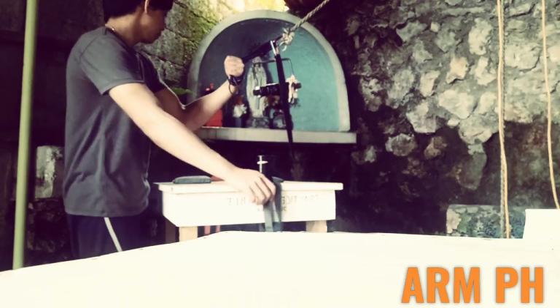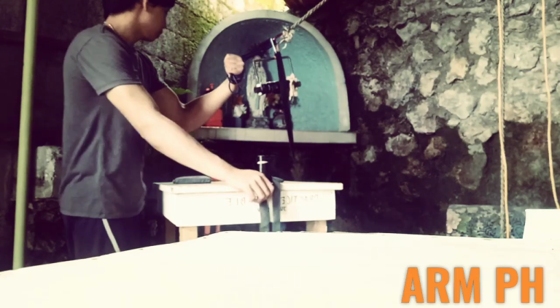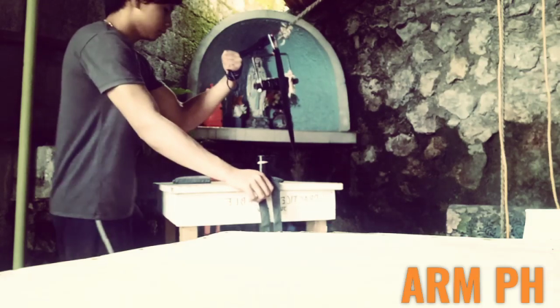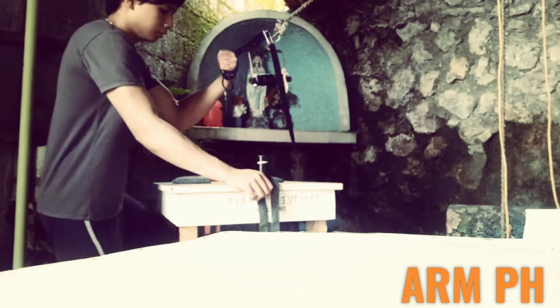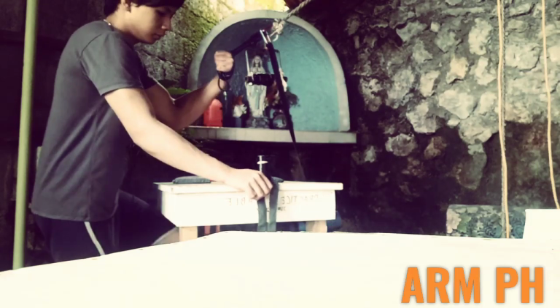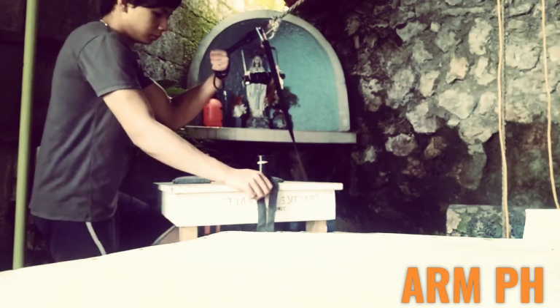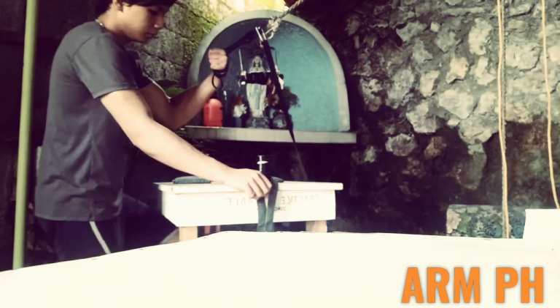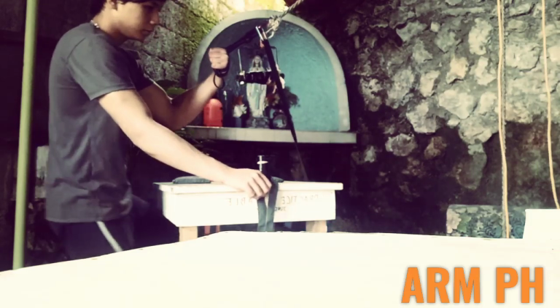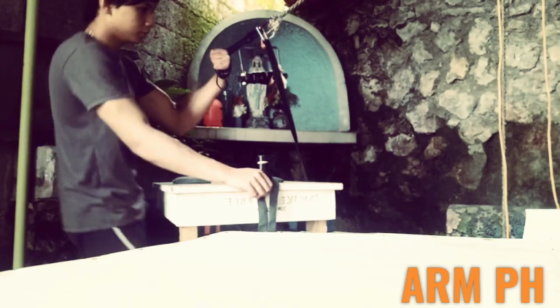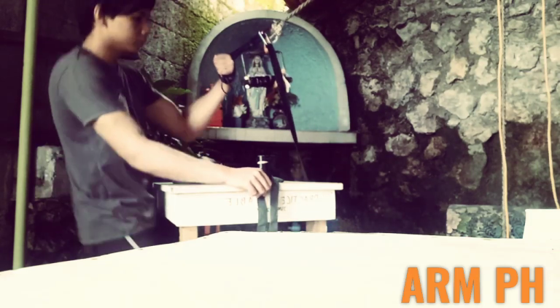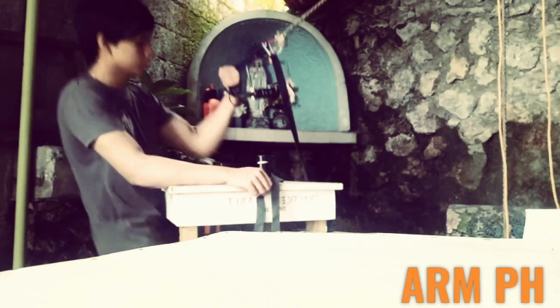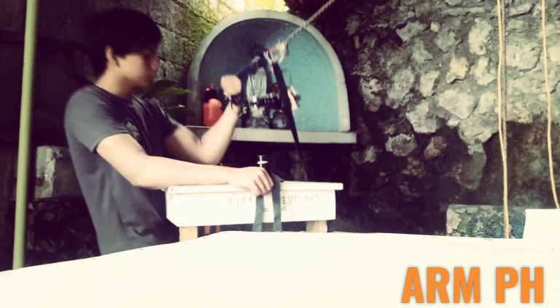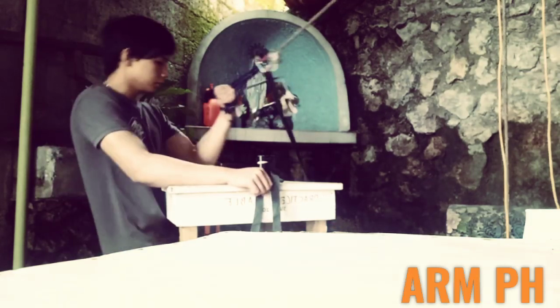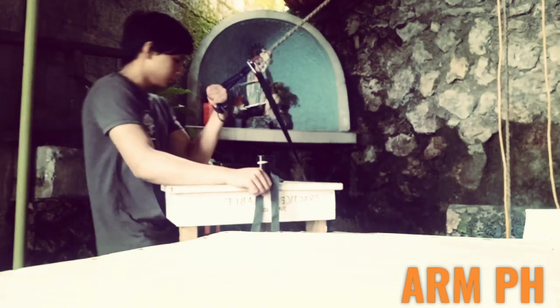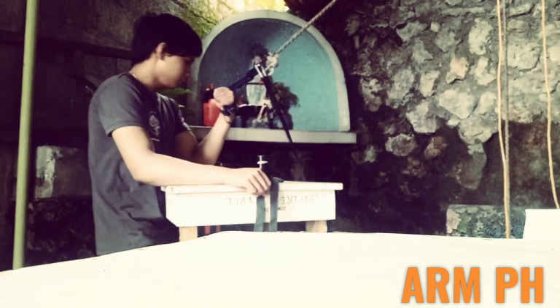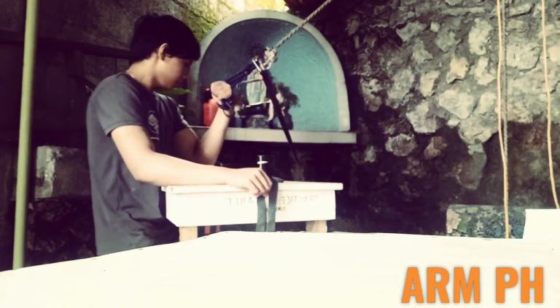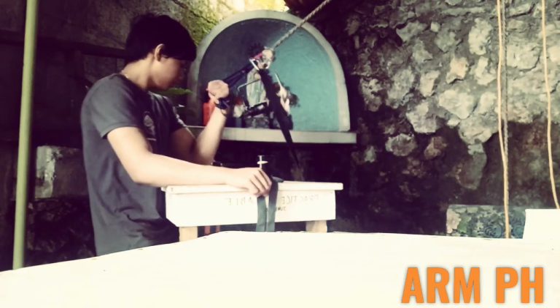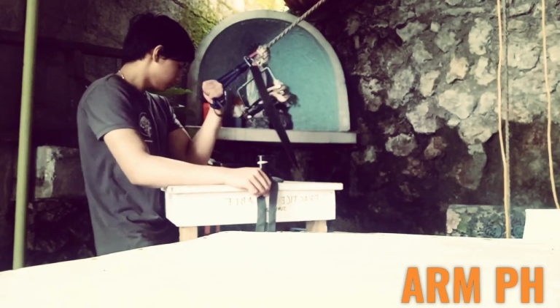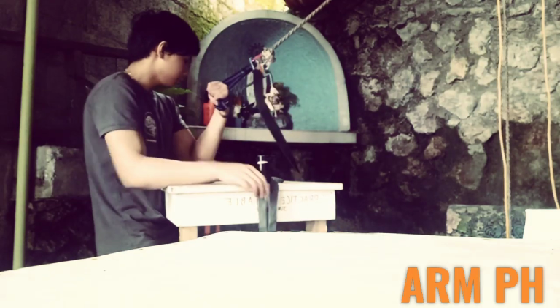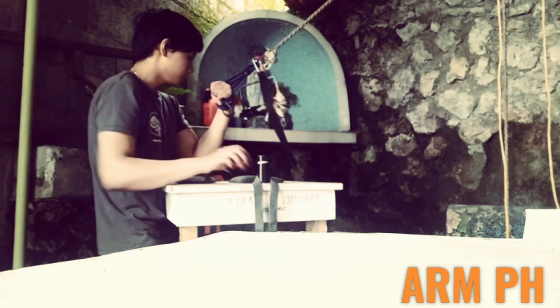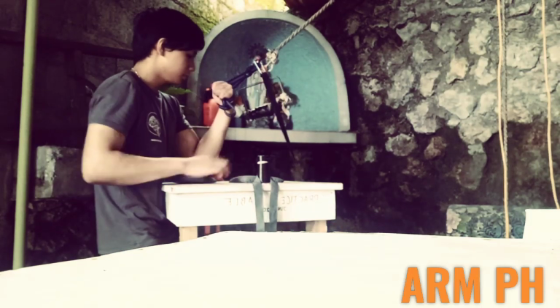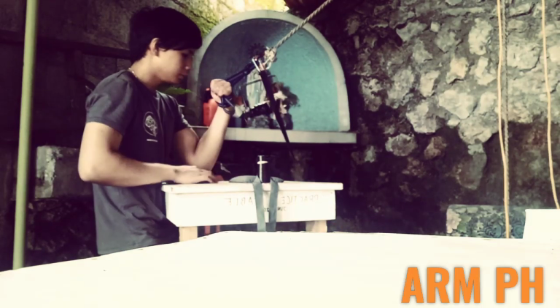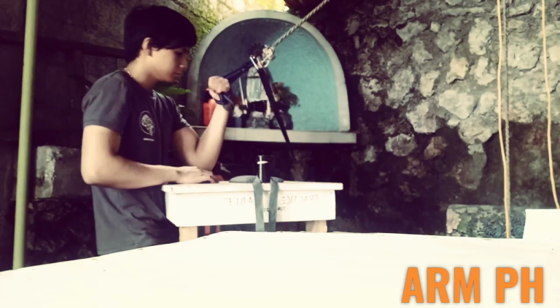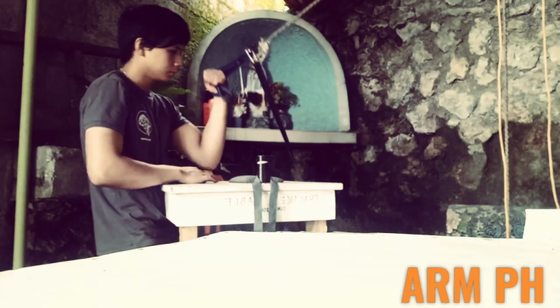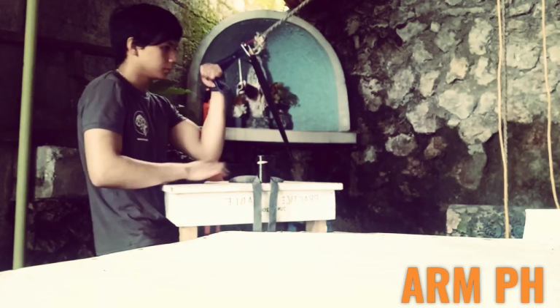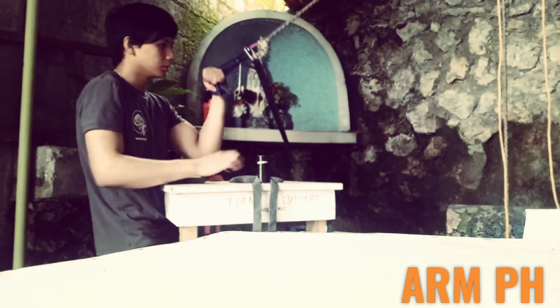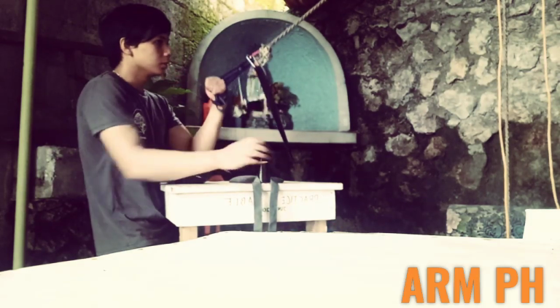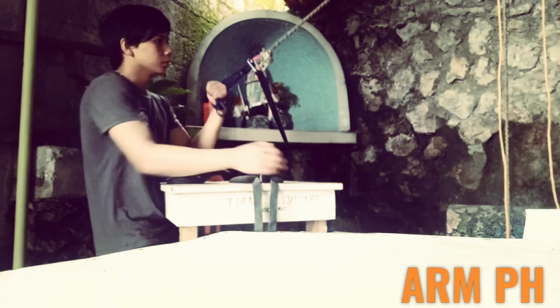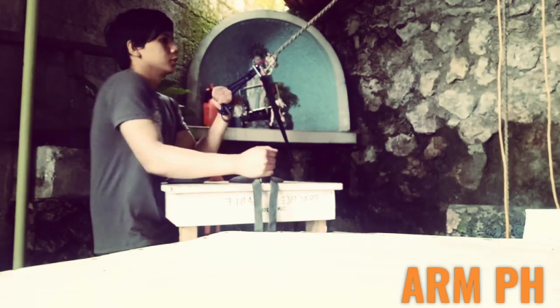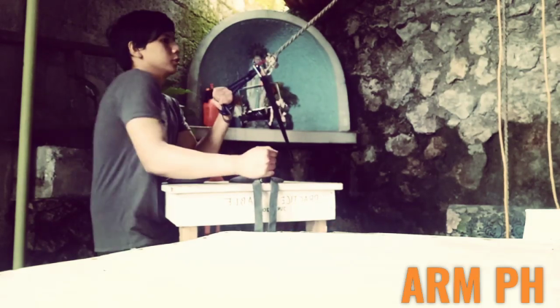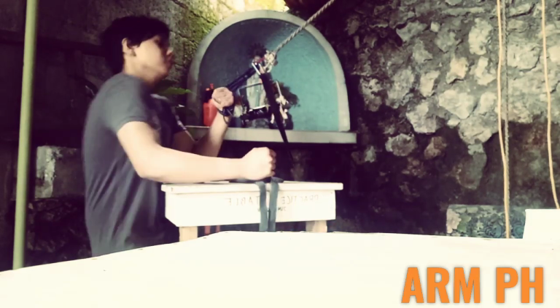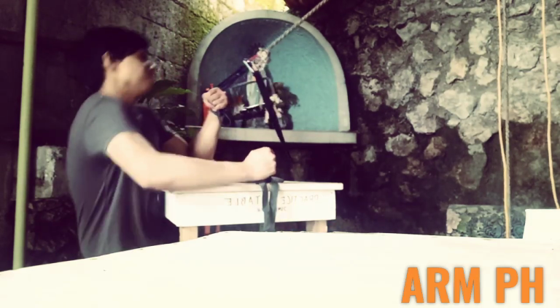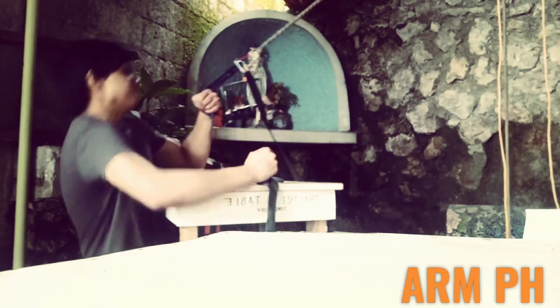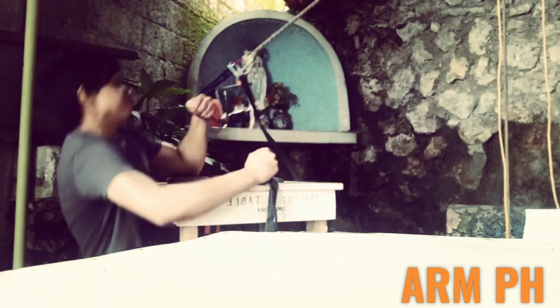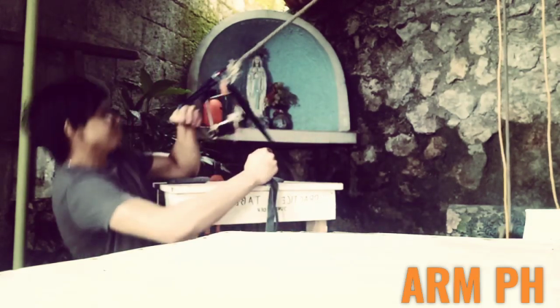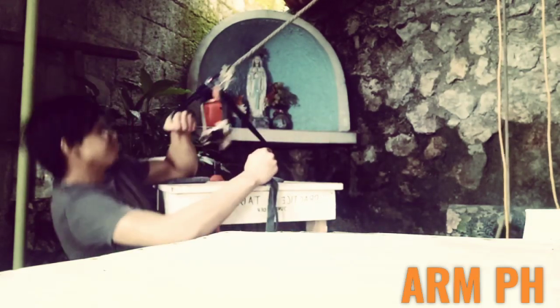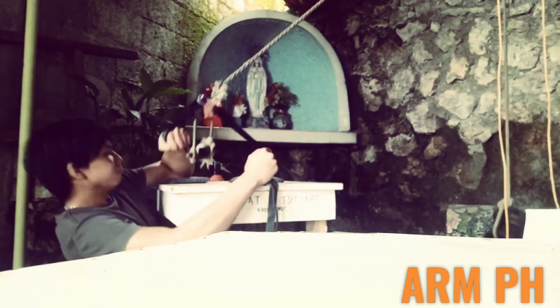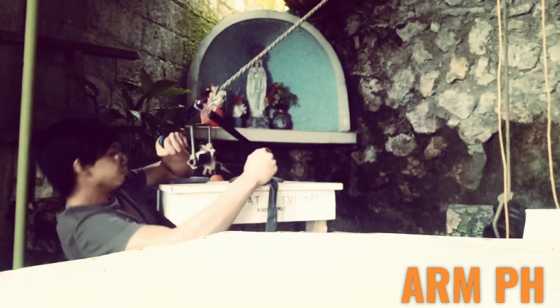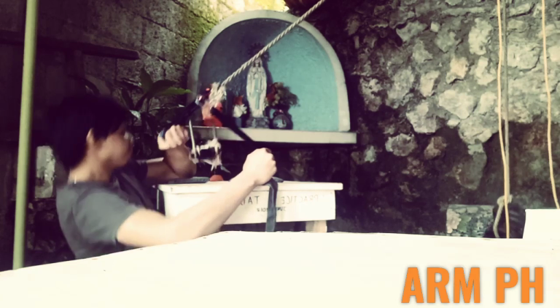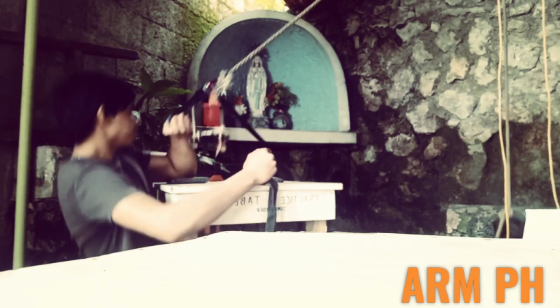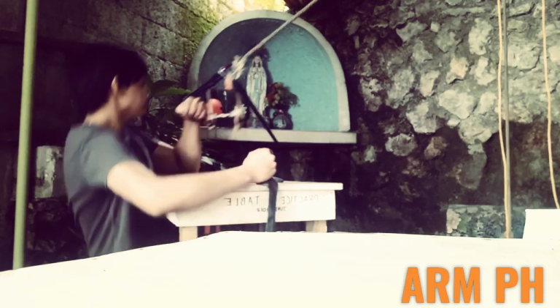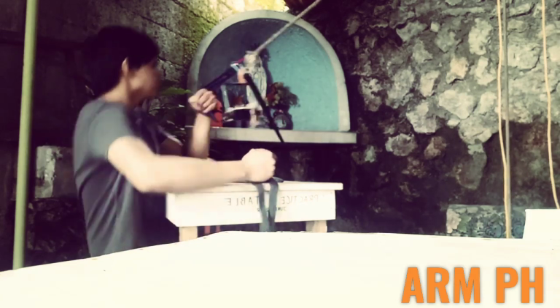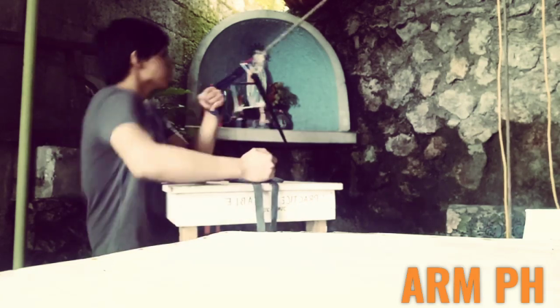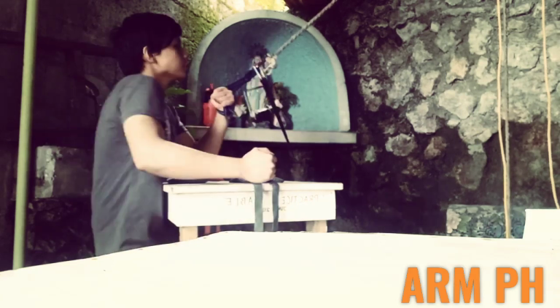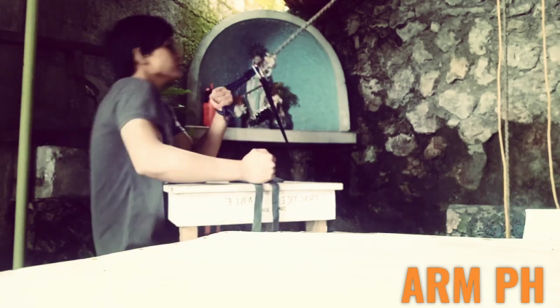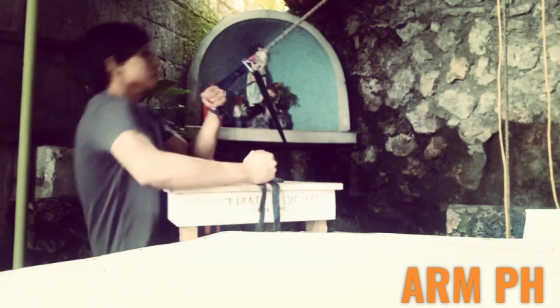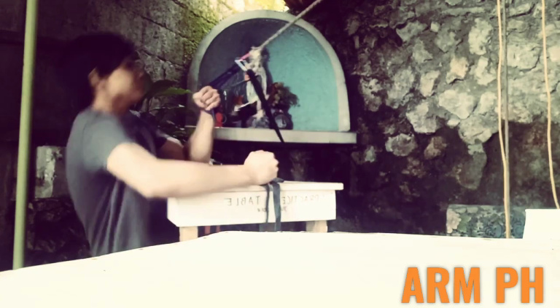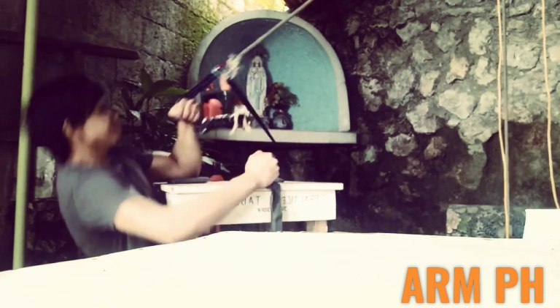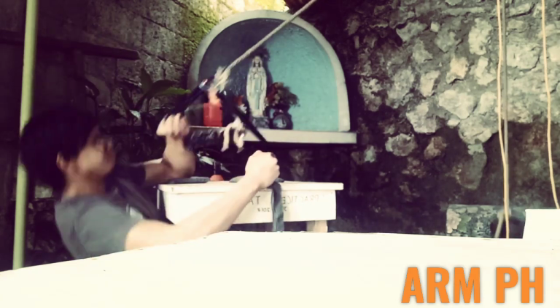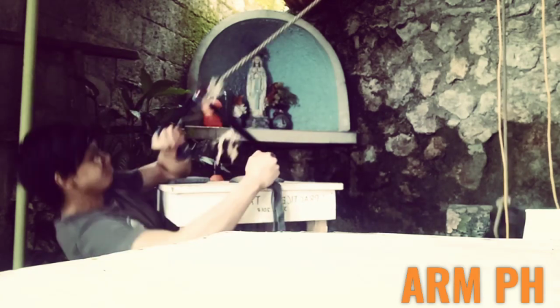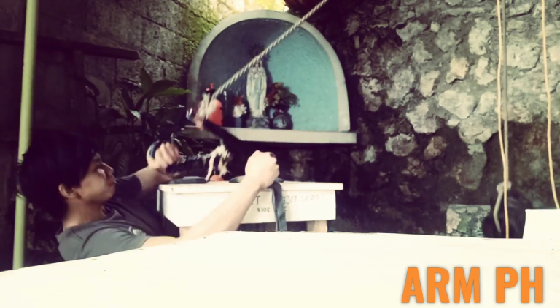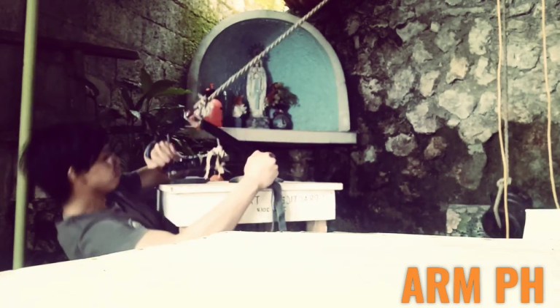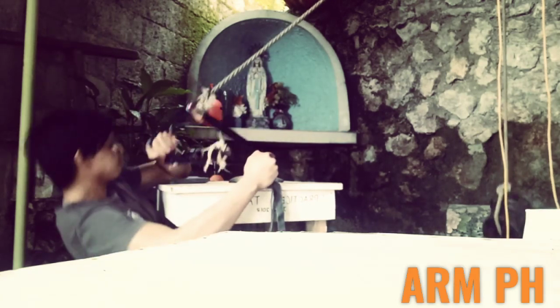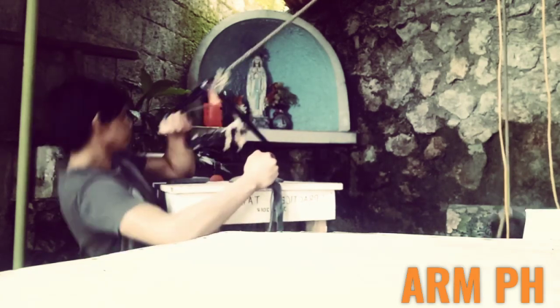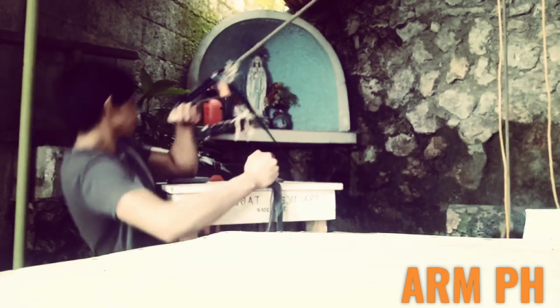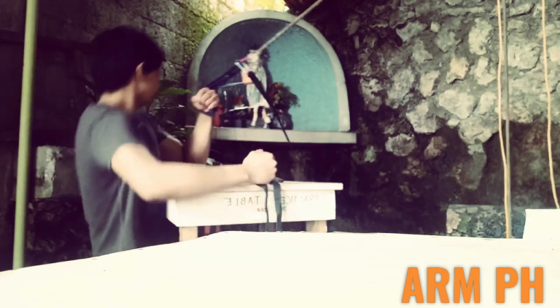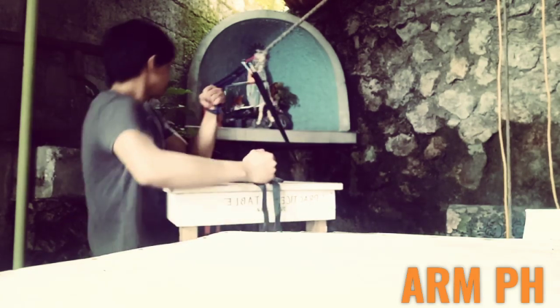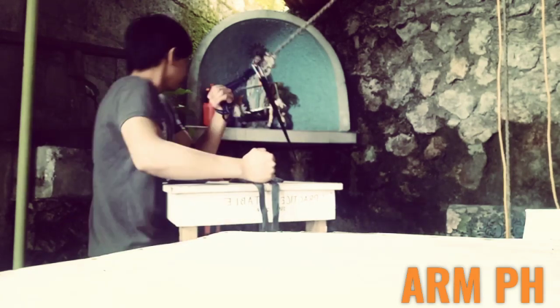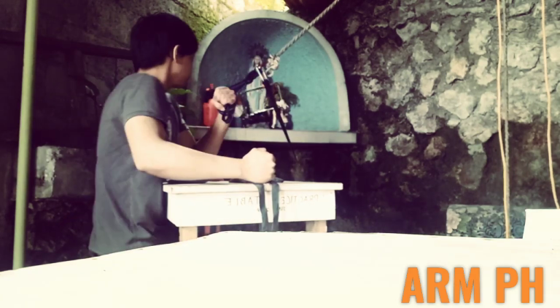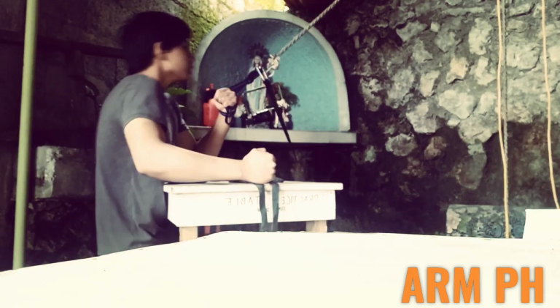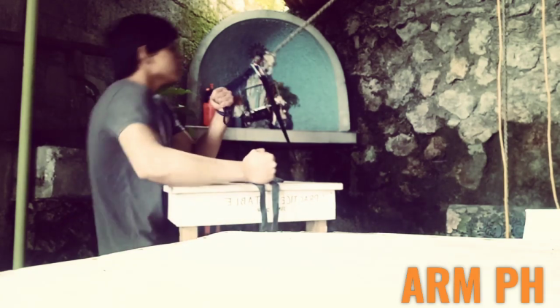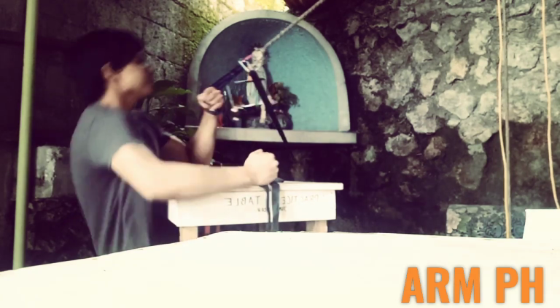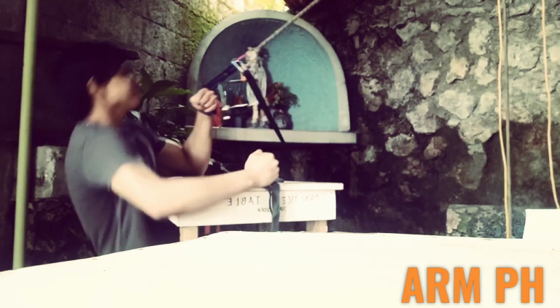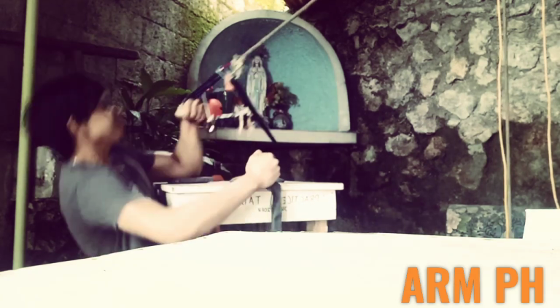Hey guys, it's Jonathan Toproll here. In this video I want to show you the things I changed in my Toproll technique.